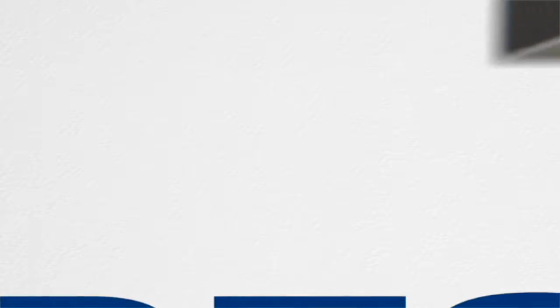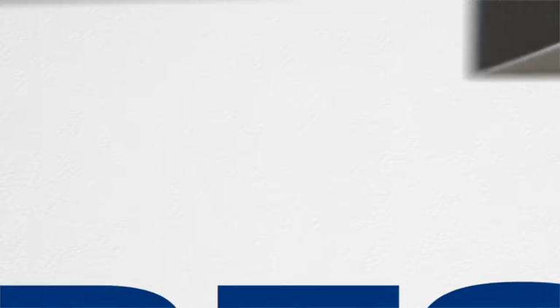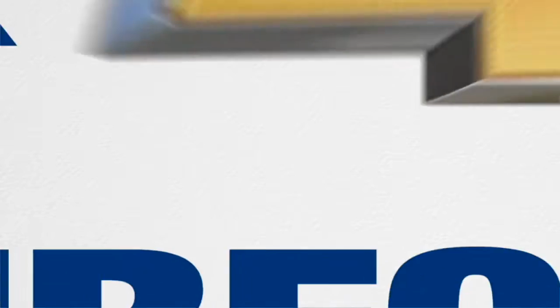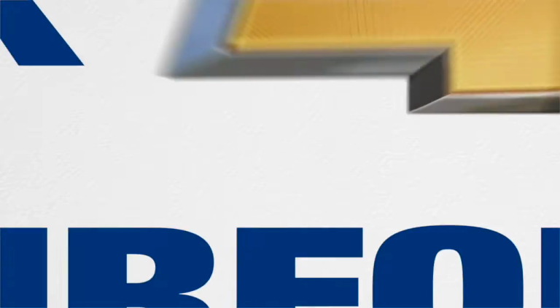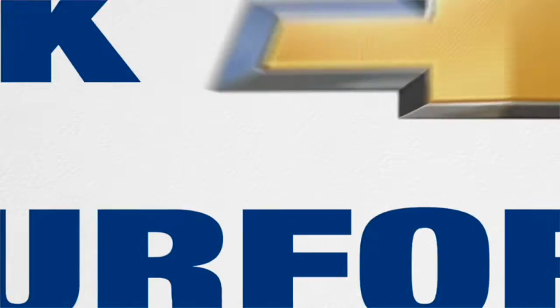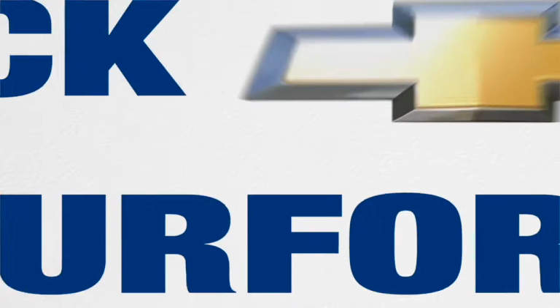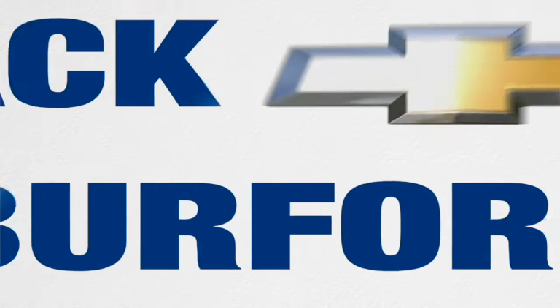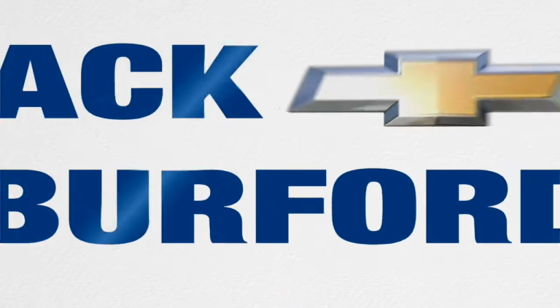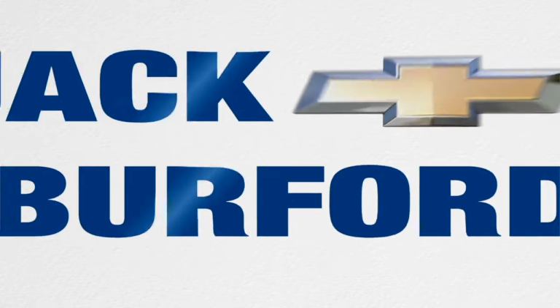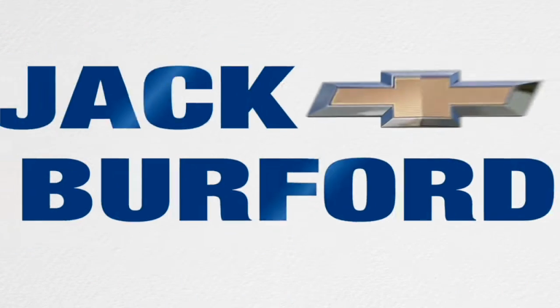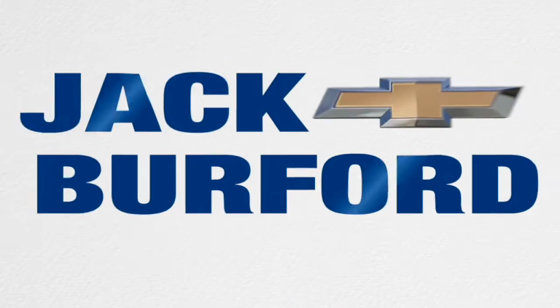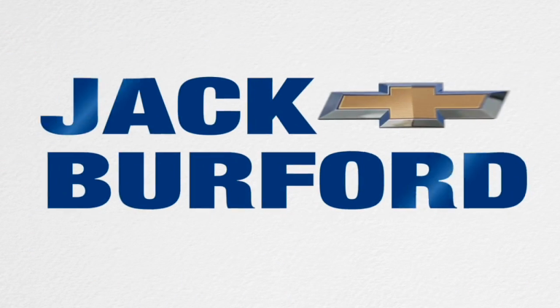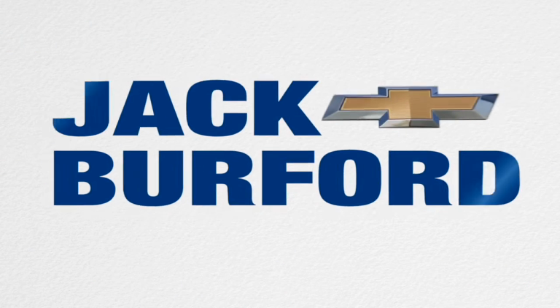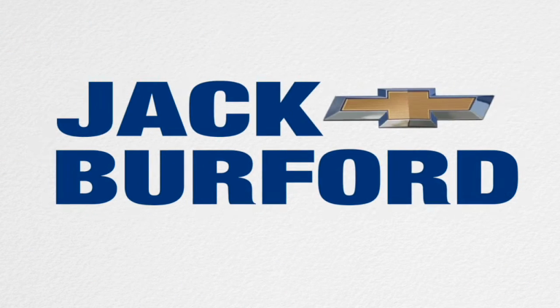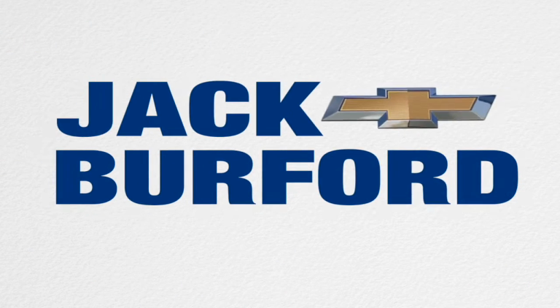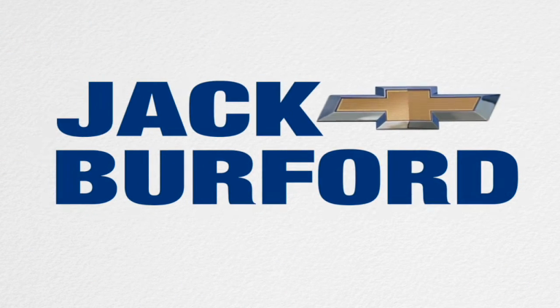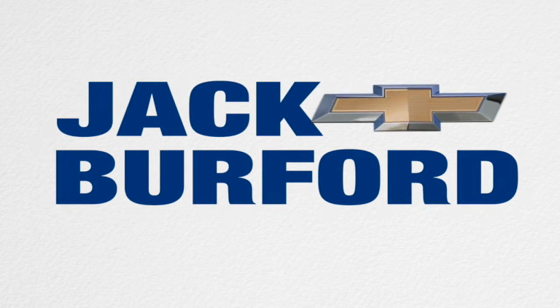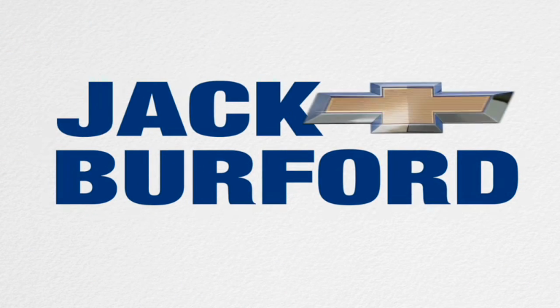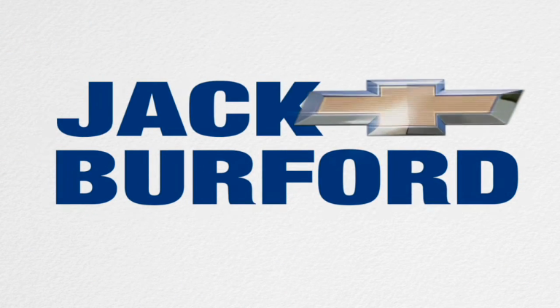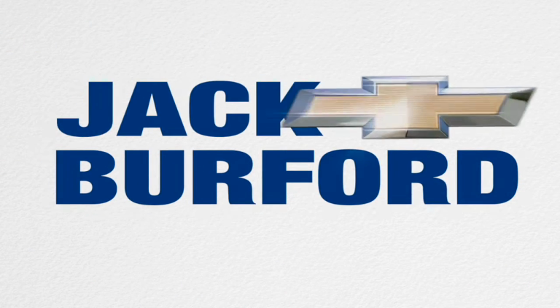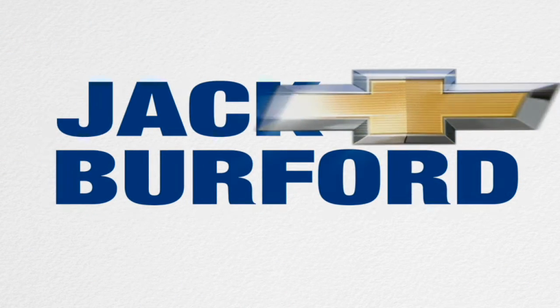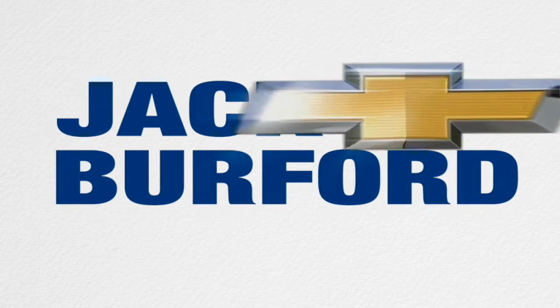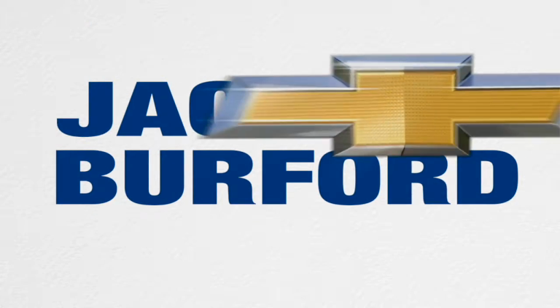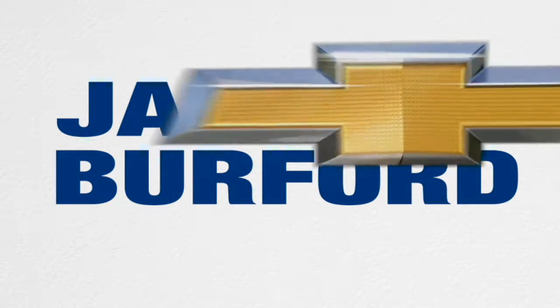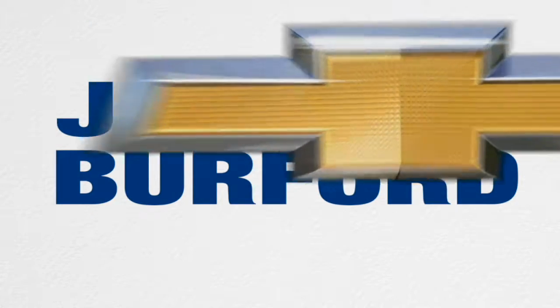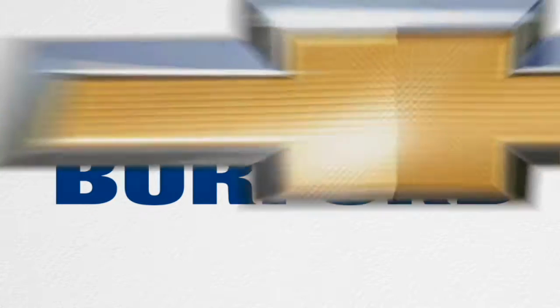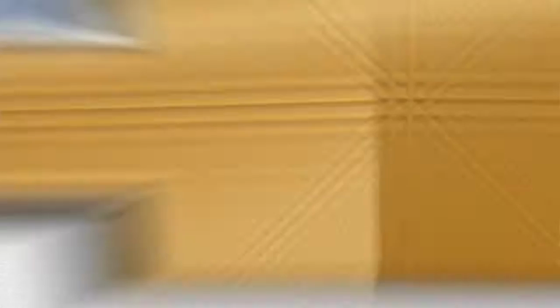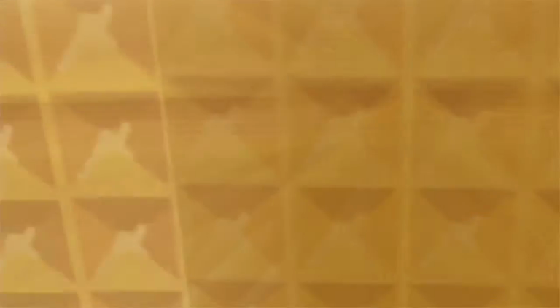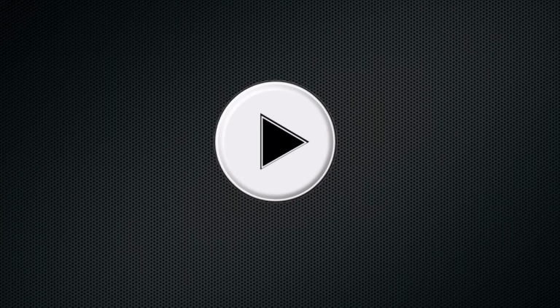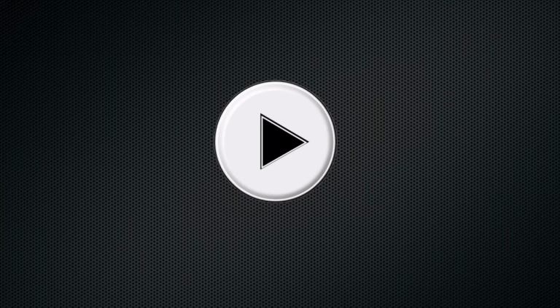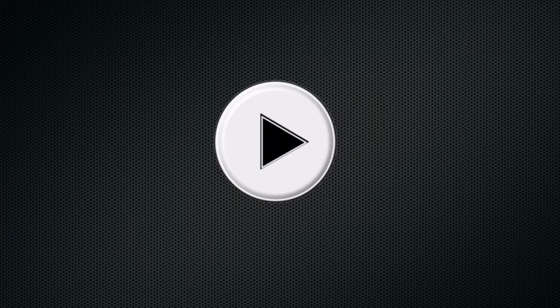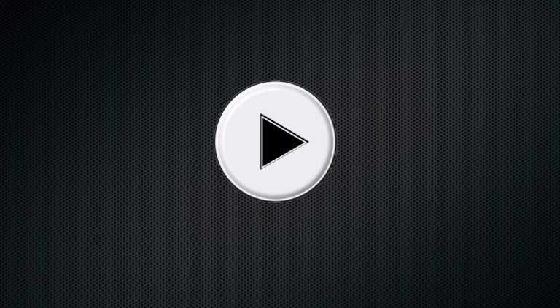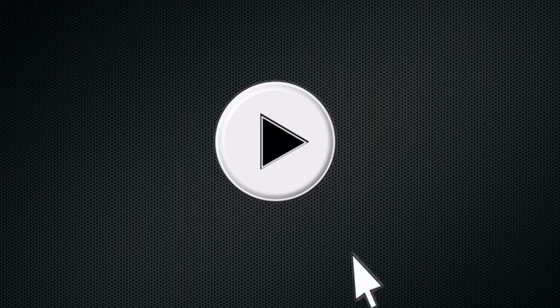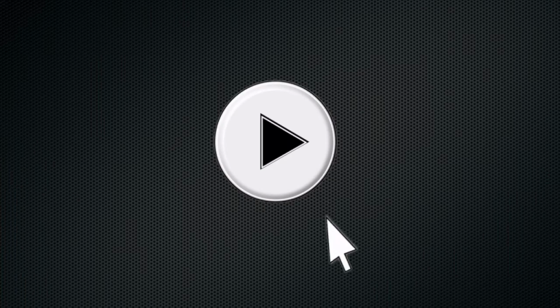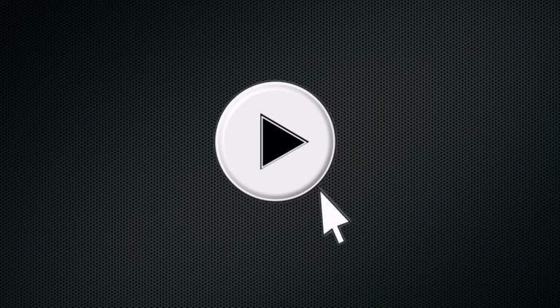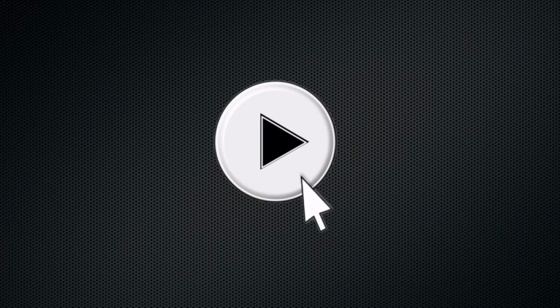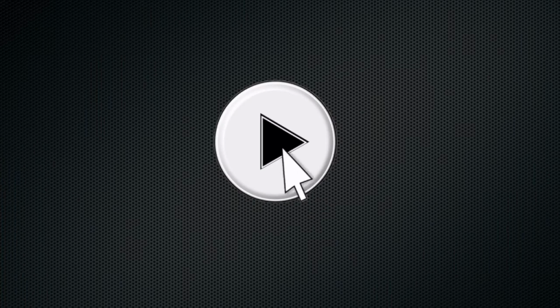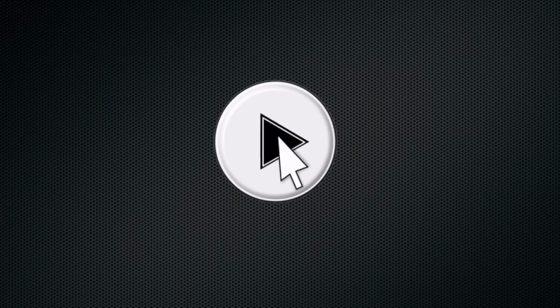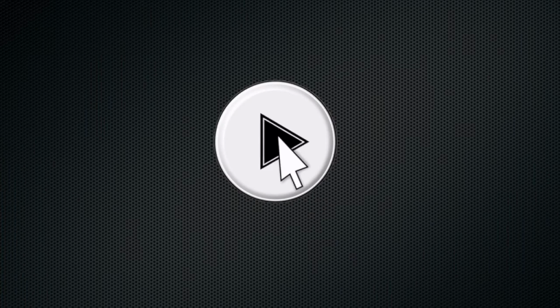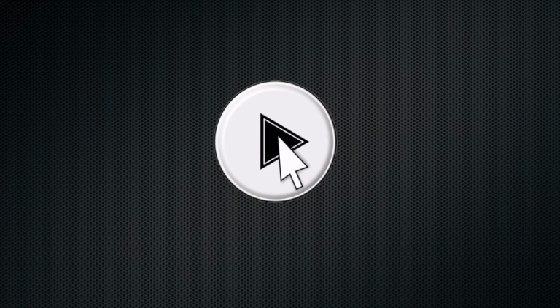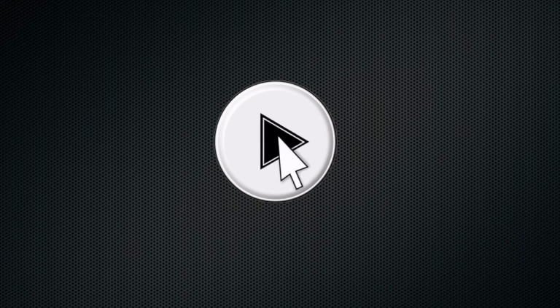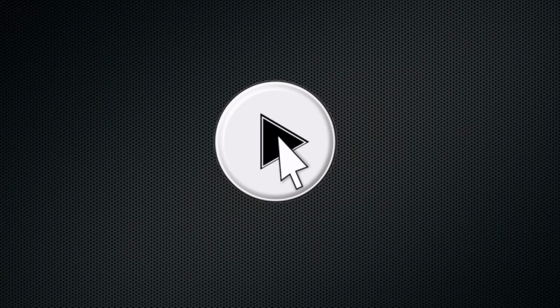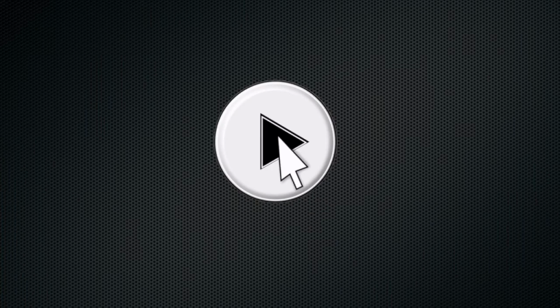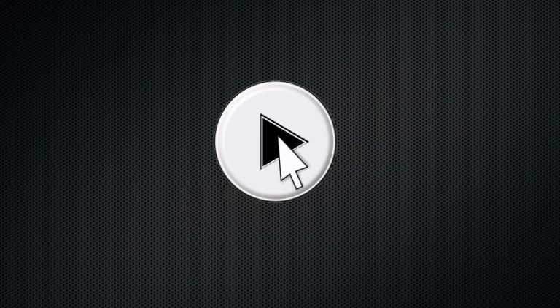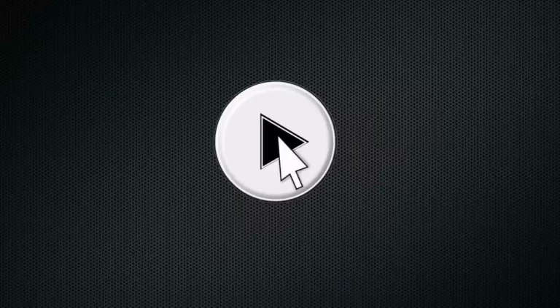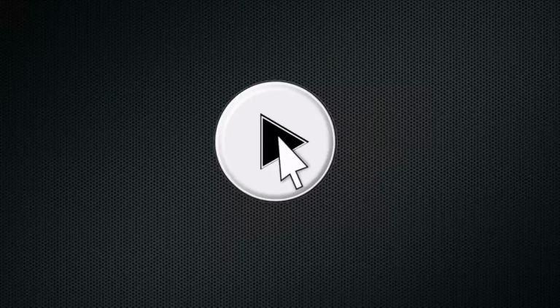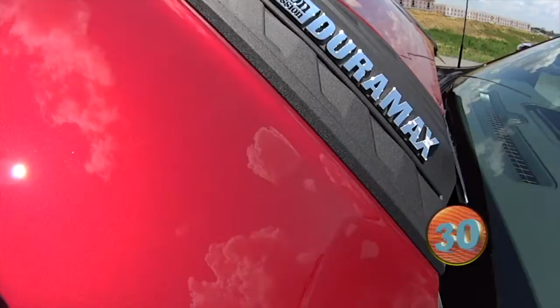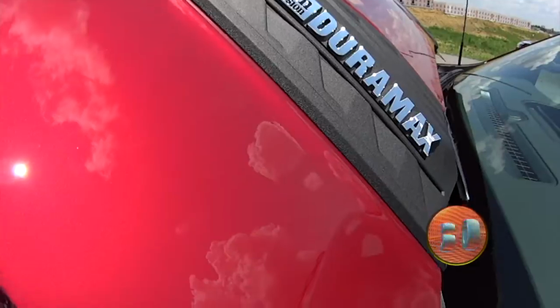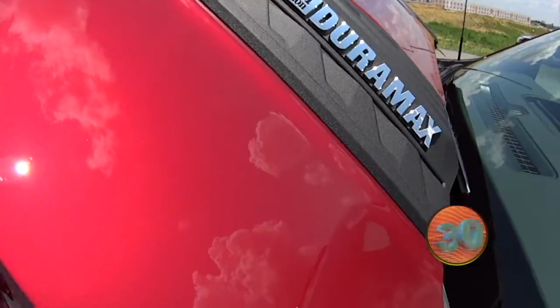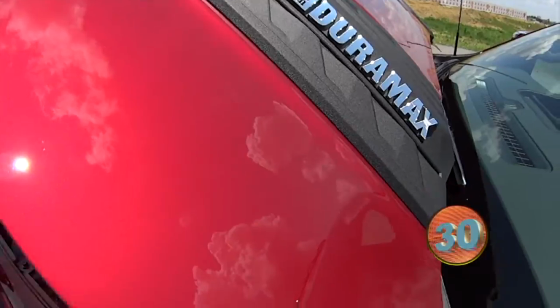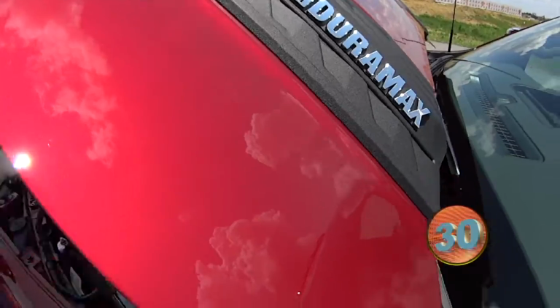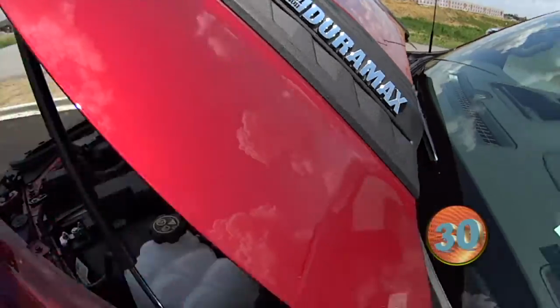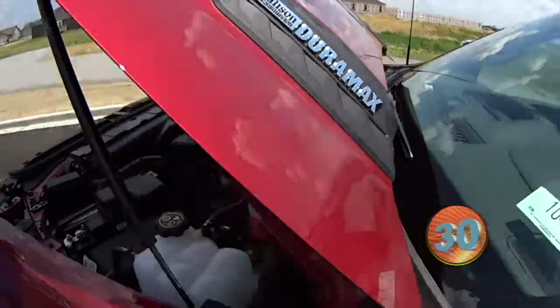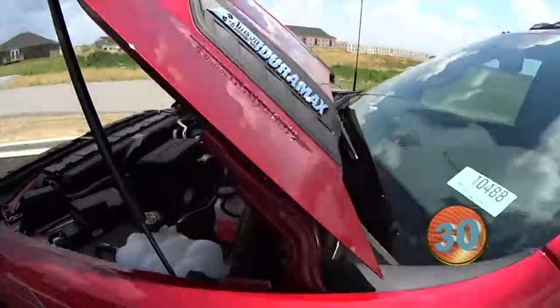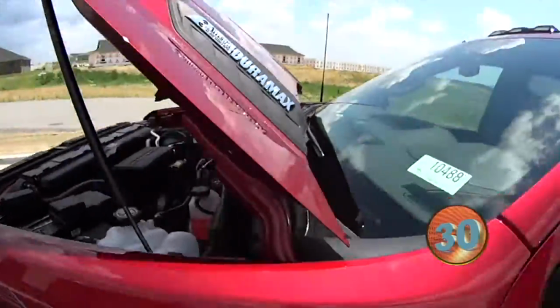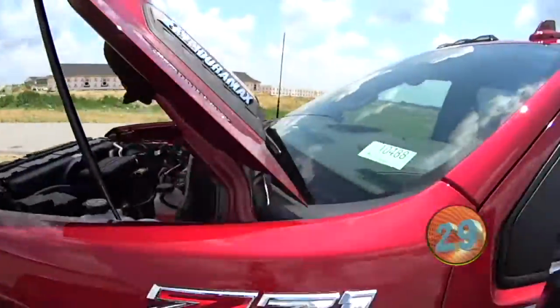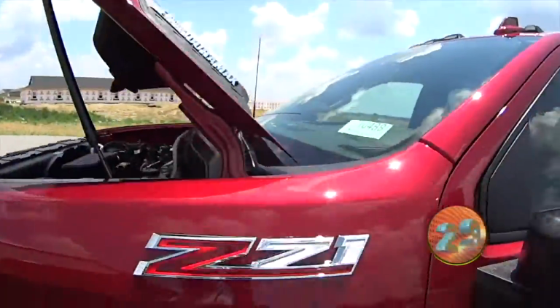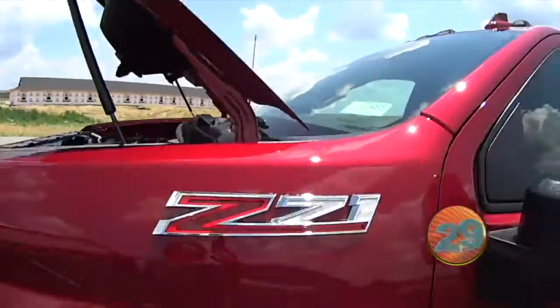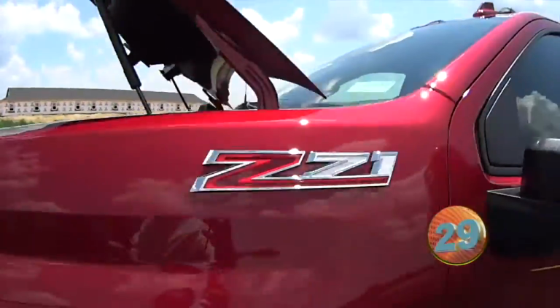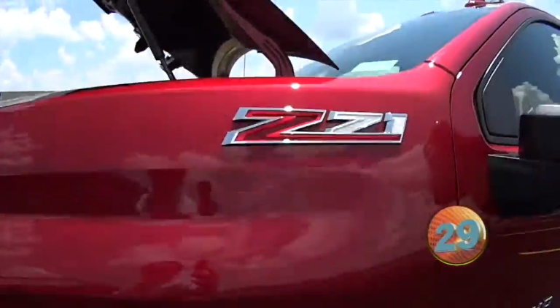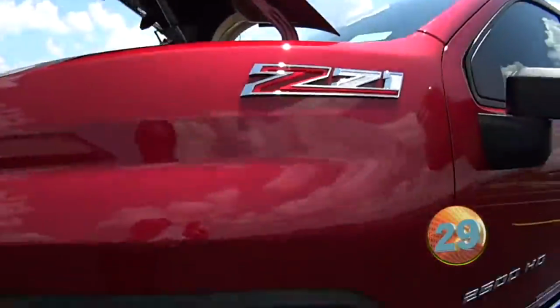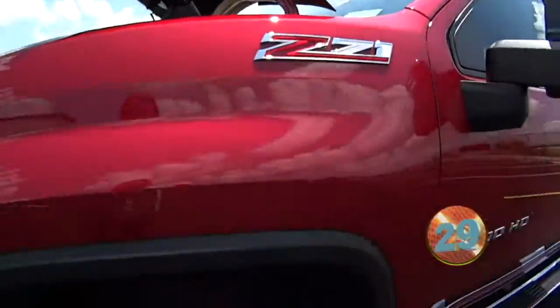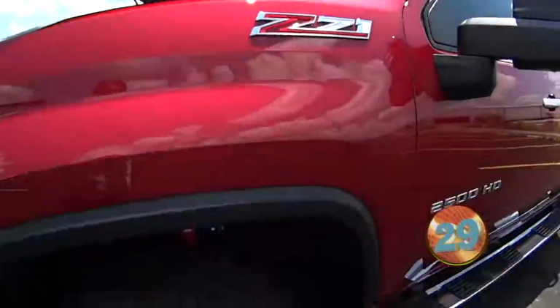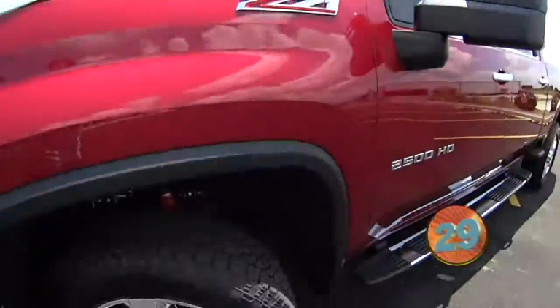Welcome to the Jack Burford Chevy 30 second walk around. Hey everybody, this is JJ with Jack Burford Chevrolet.